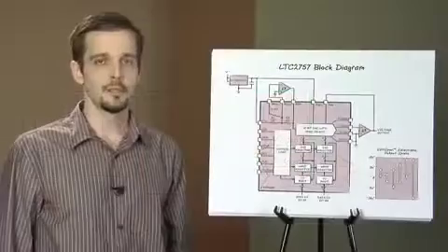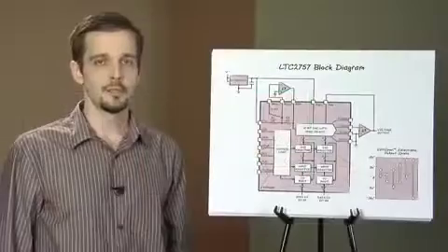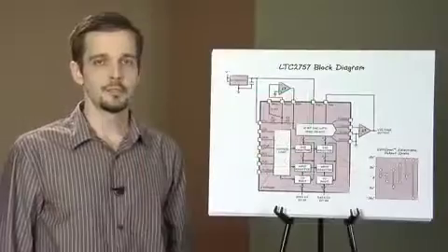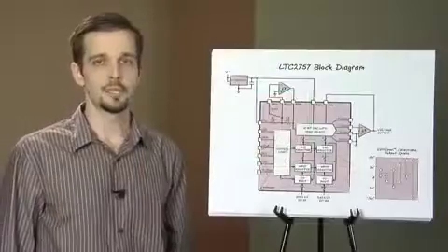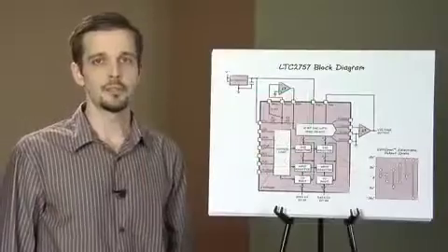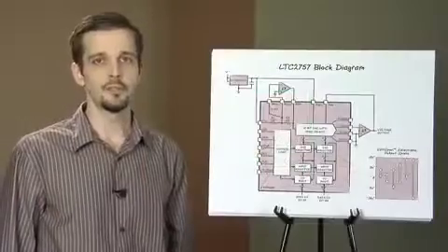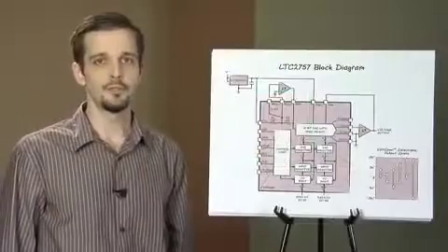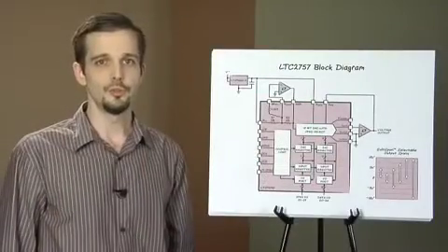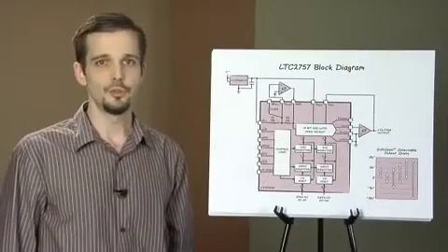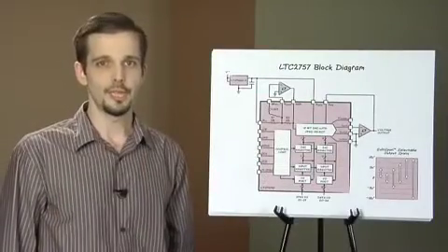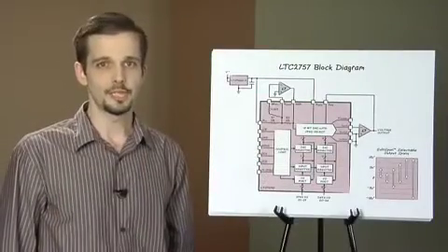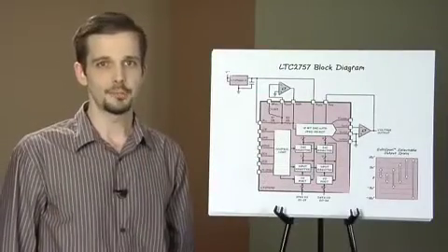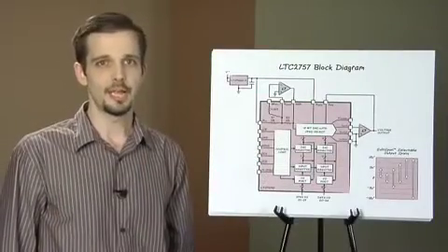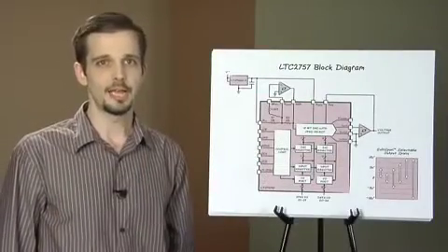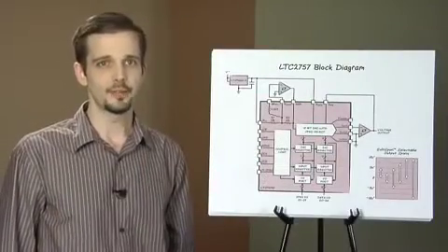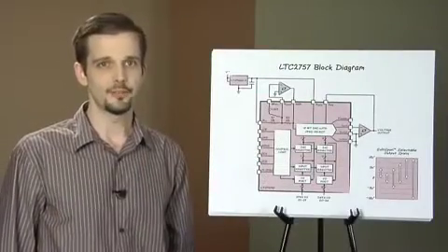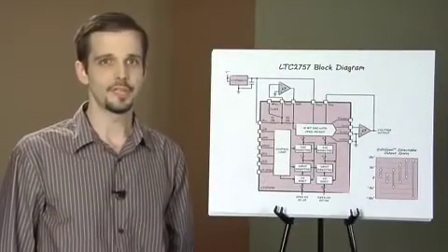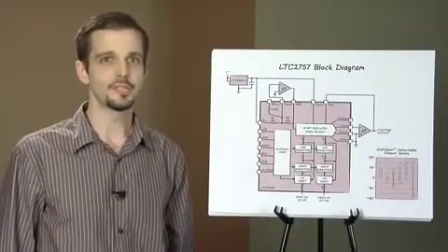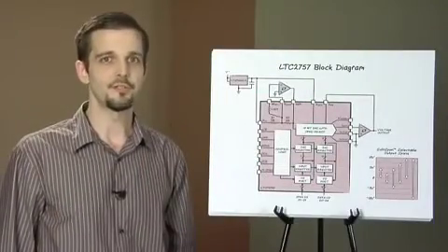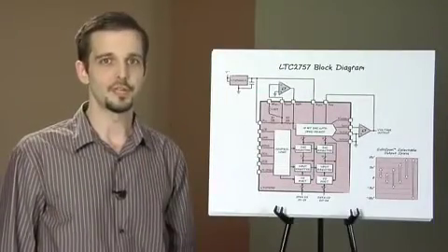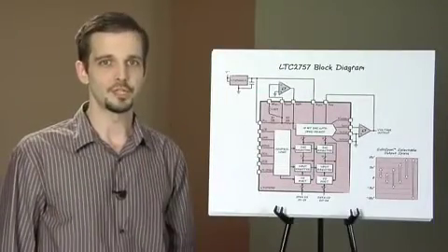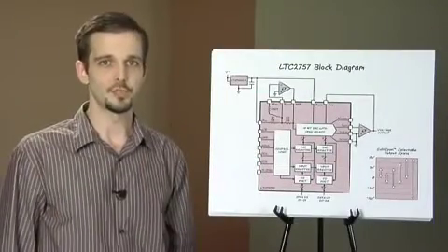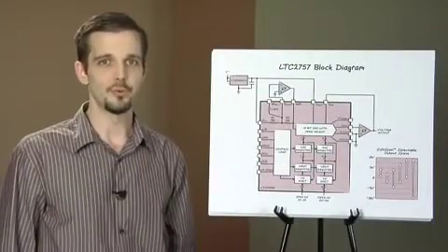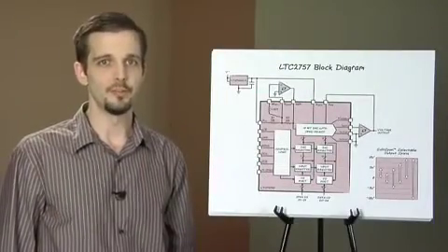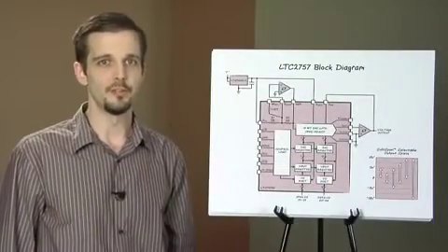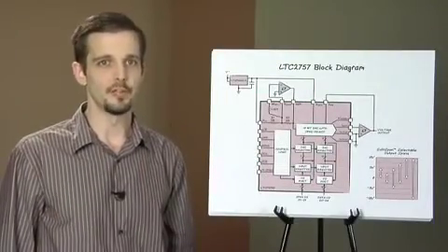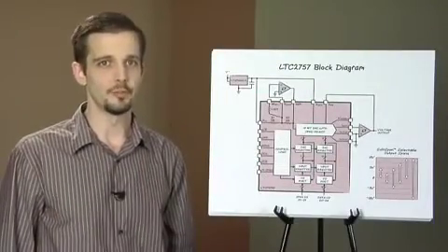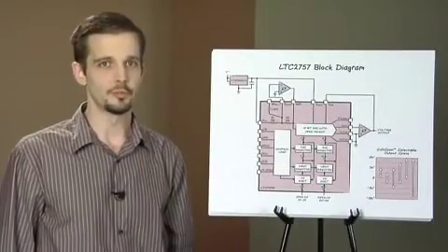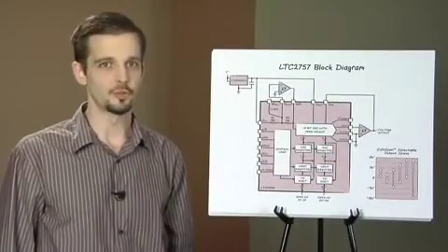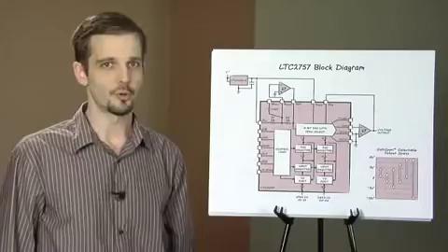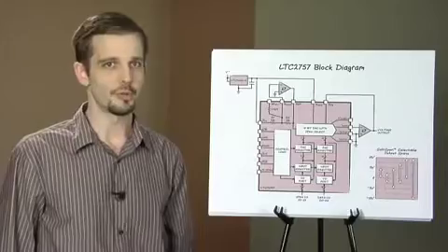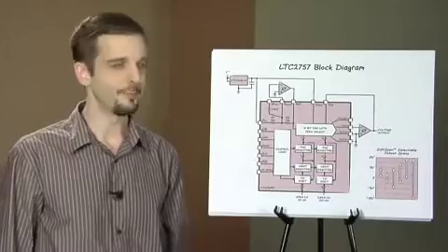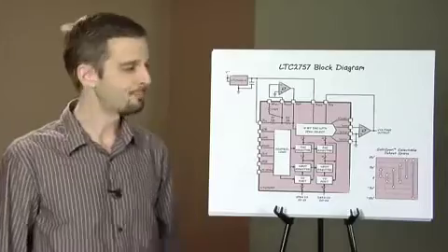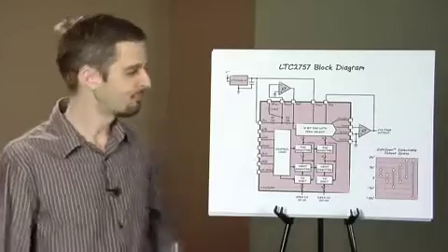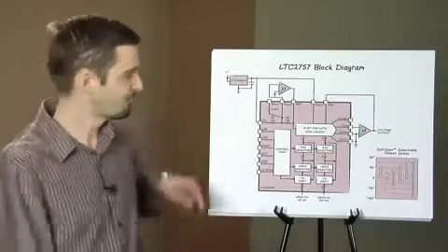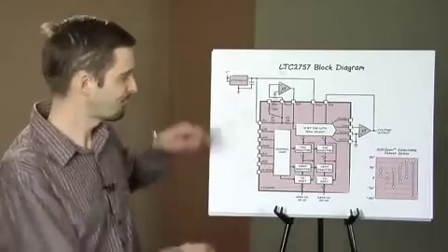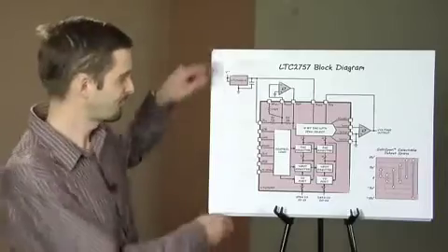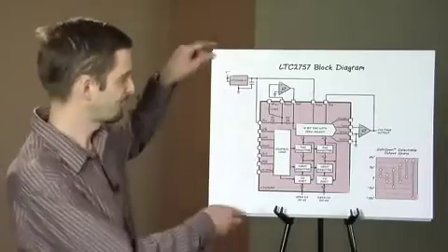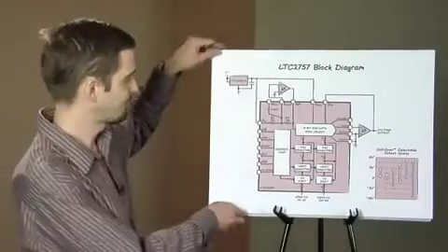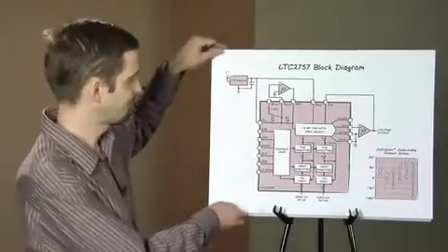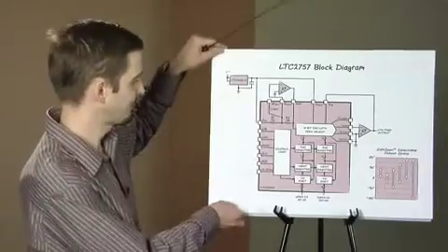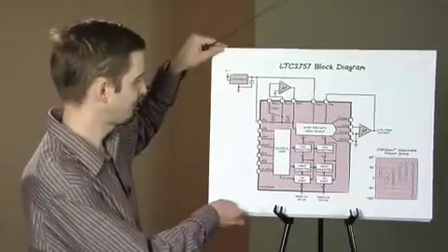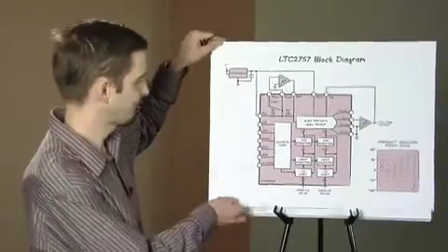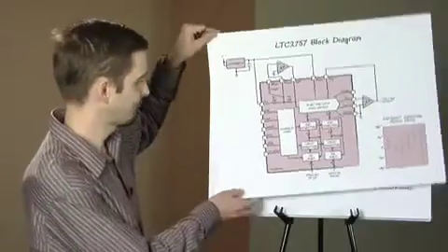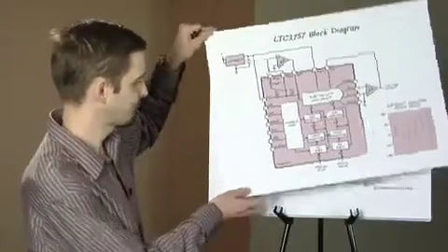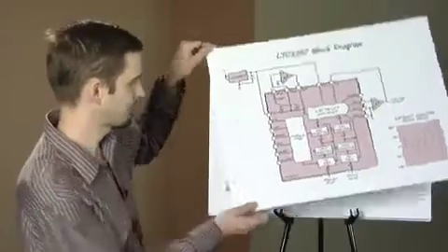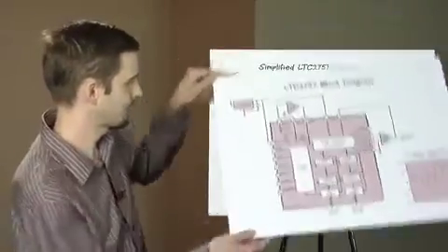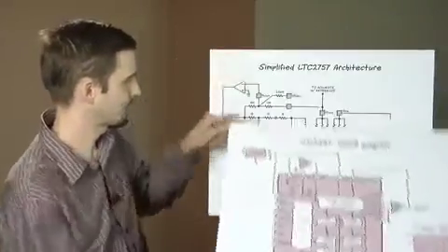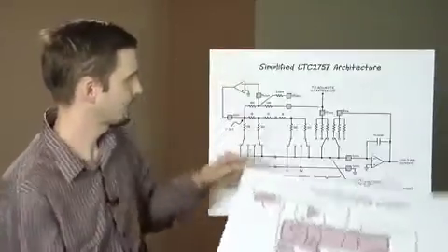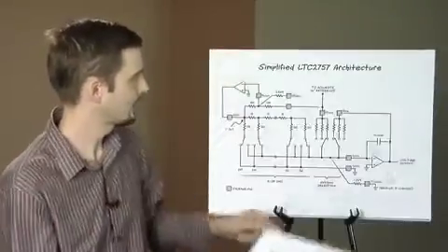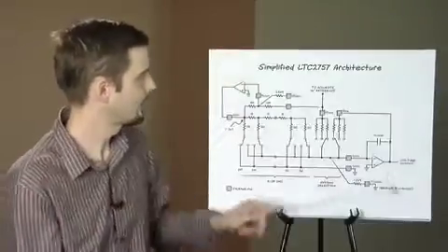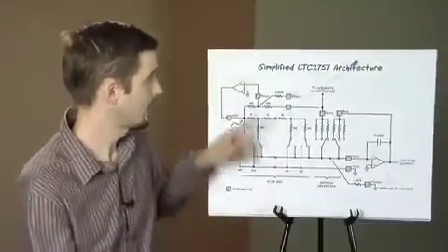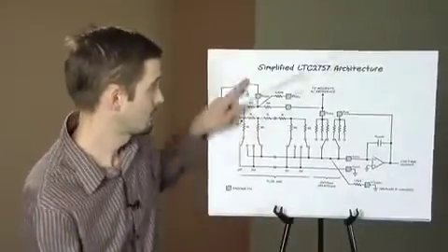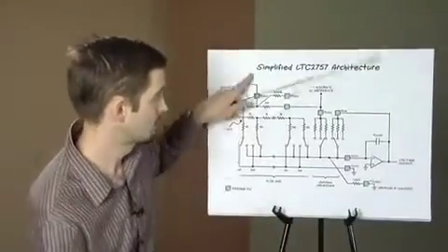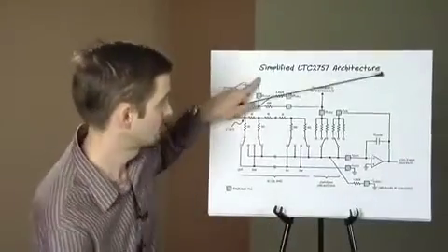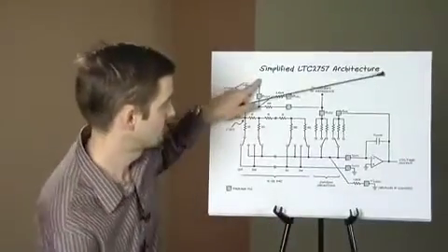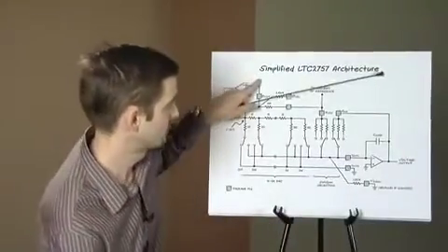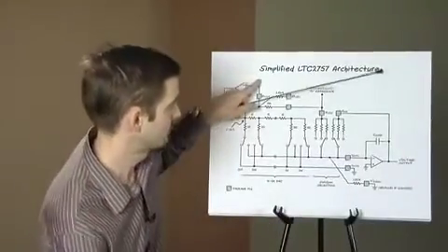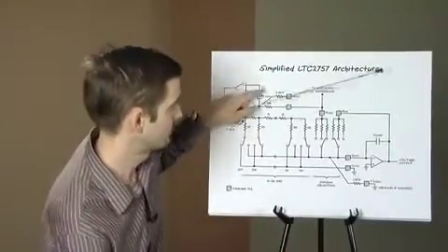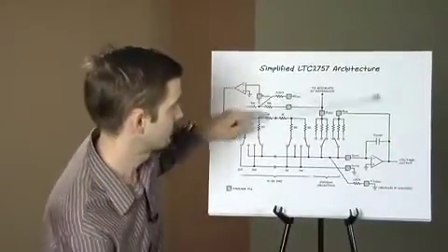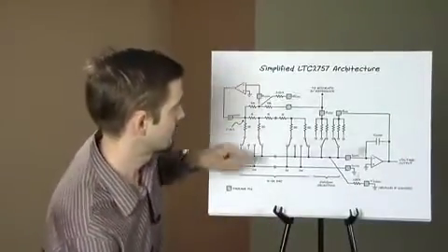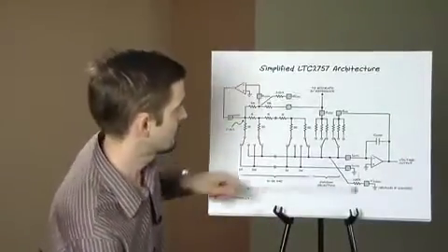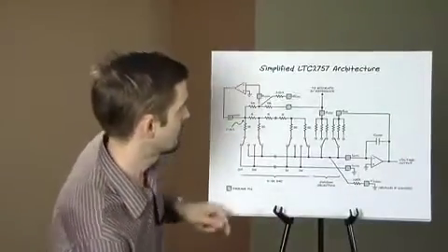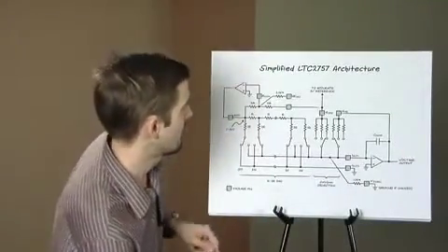It also includes offset and gain adjustment pins that are voltage controlled for compensating system level errors. Single and dual SPI interface devices will be available shortly.